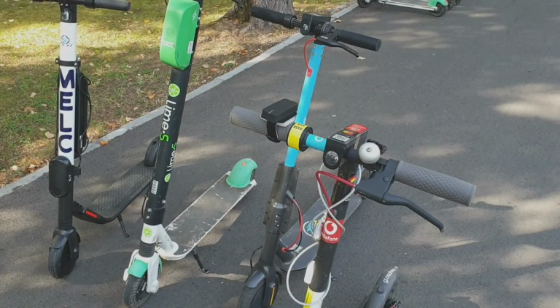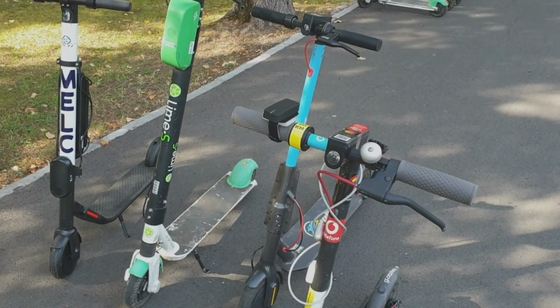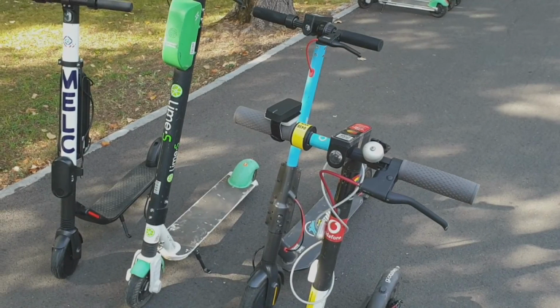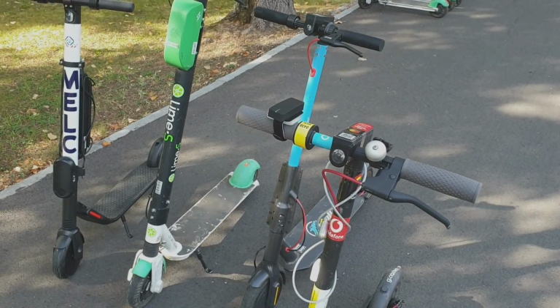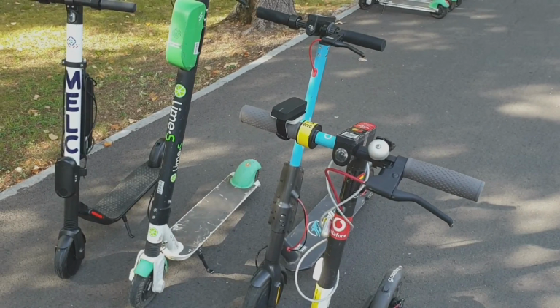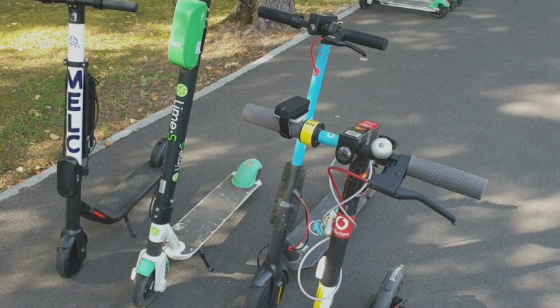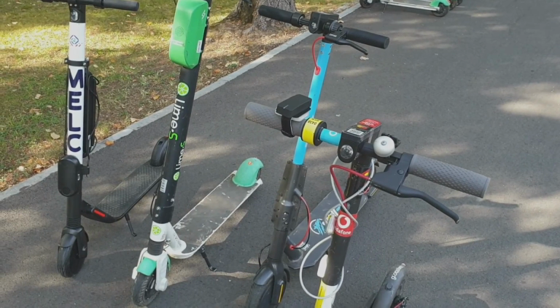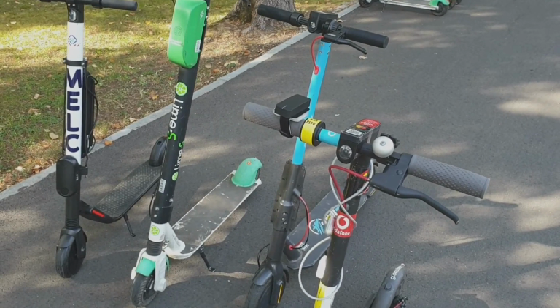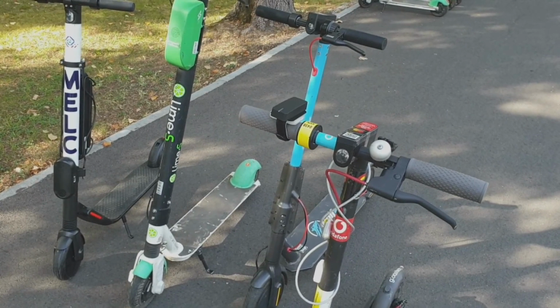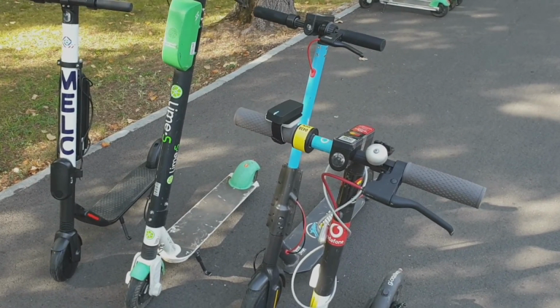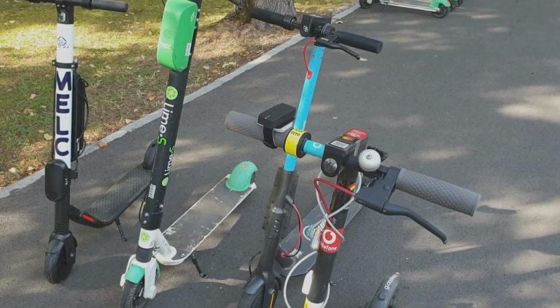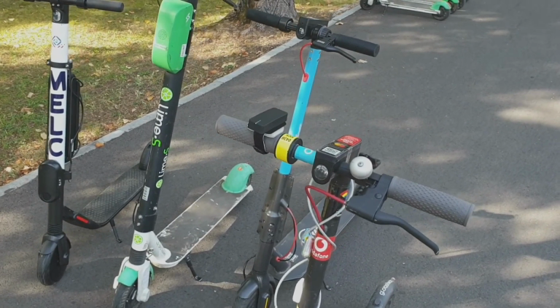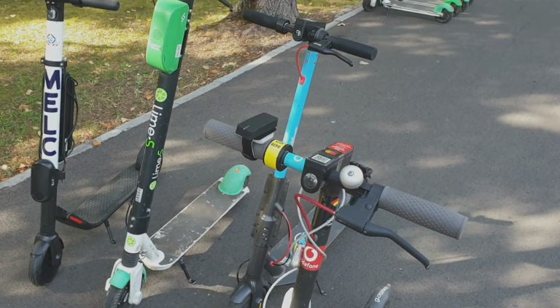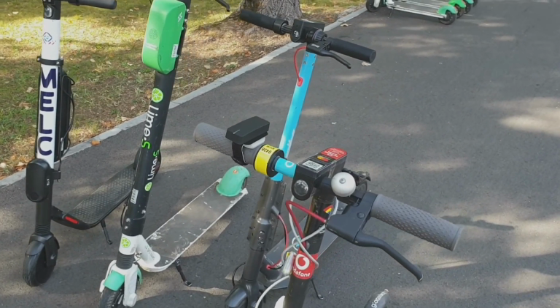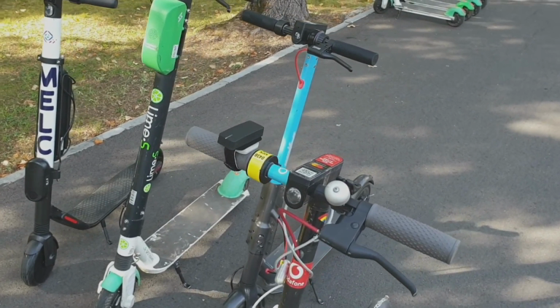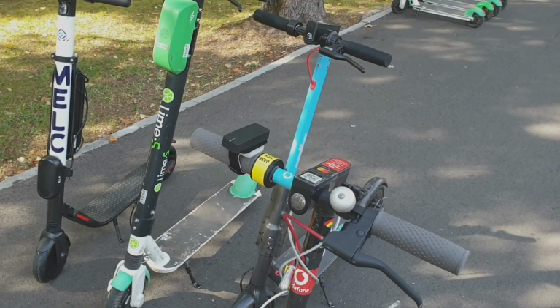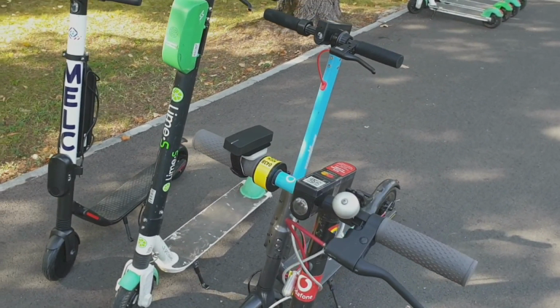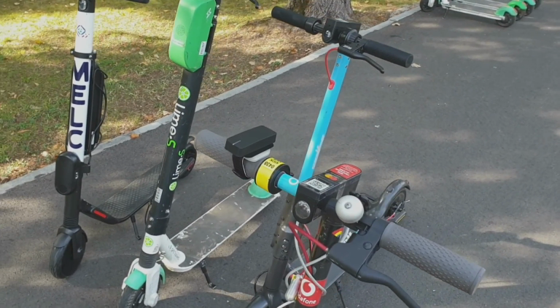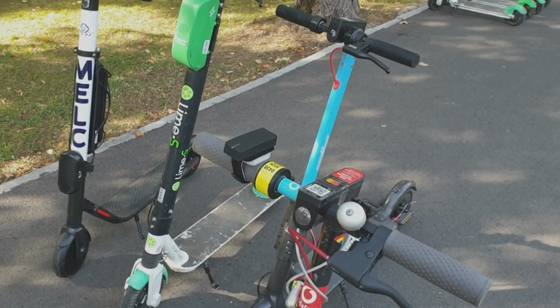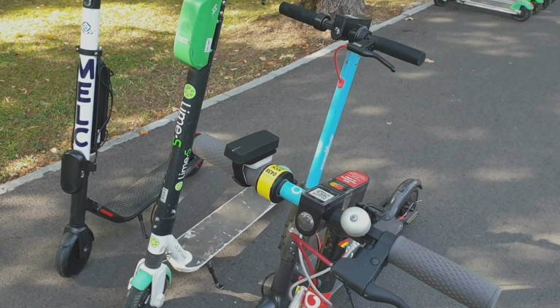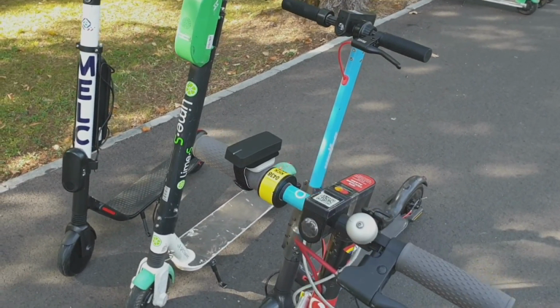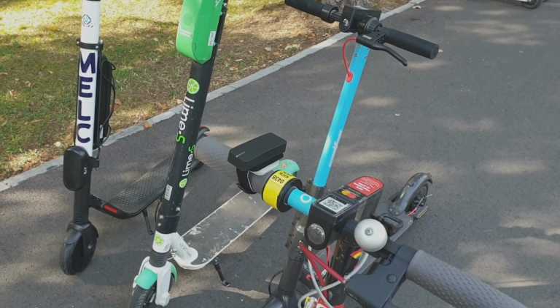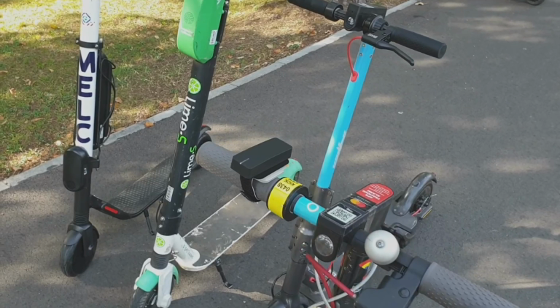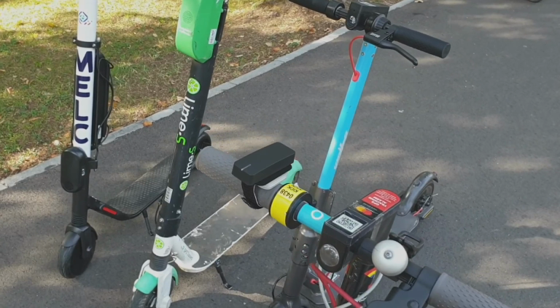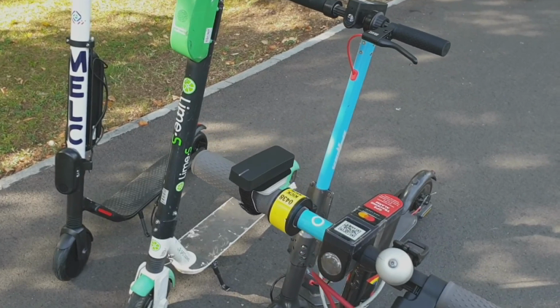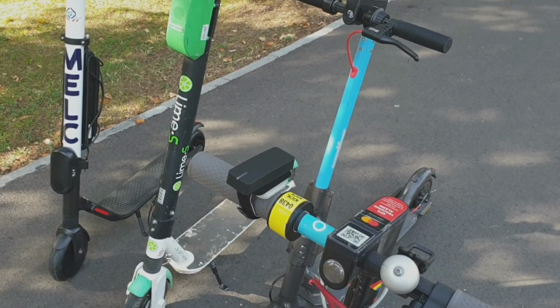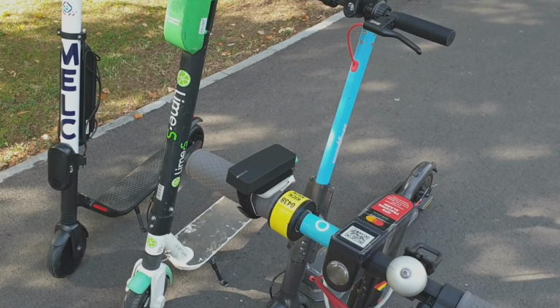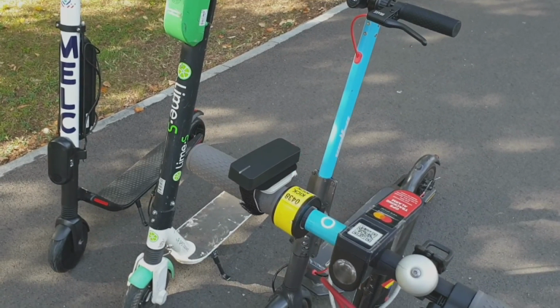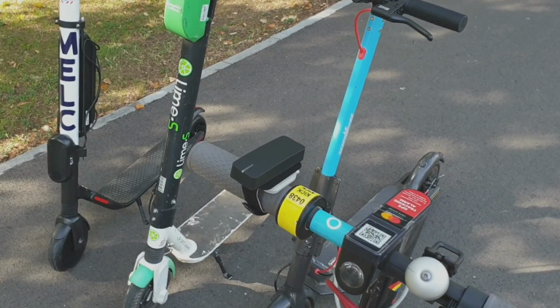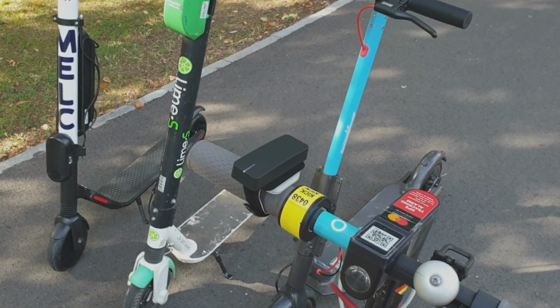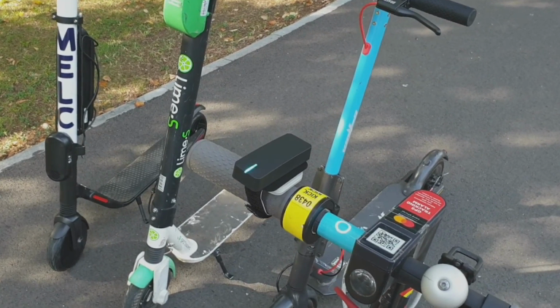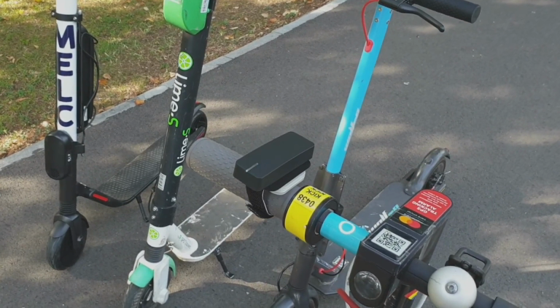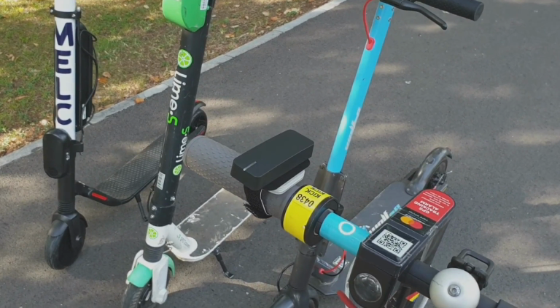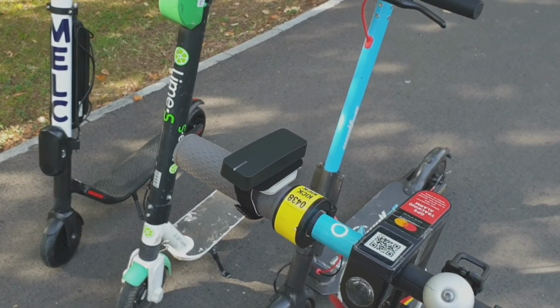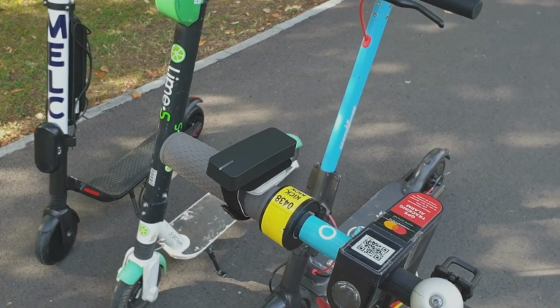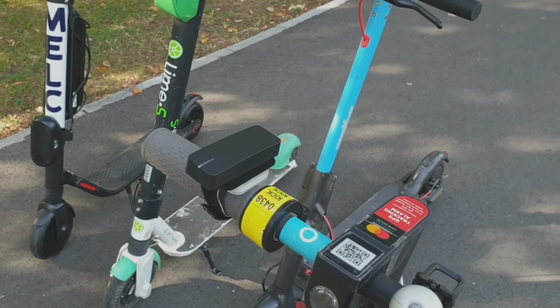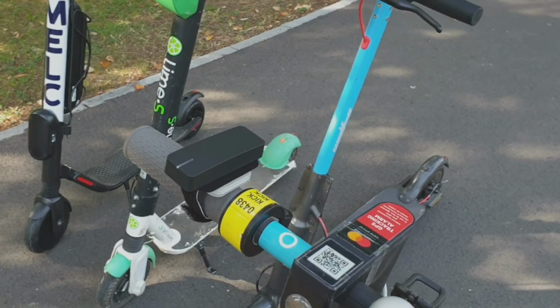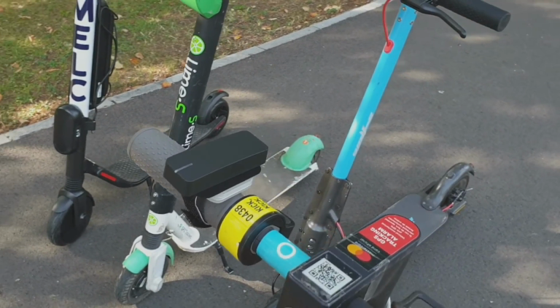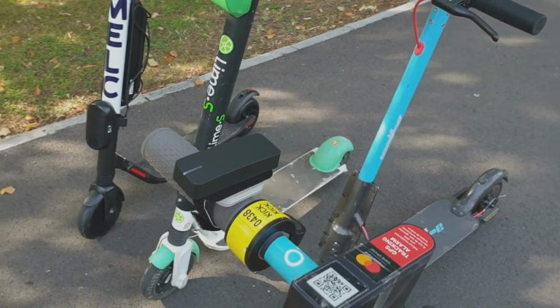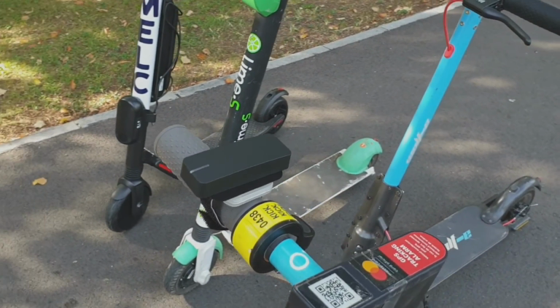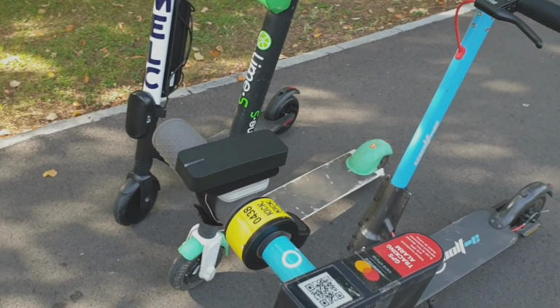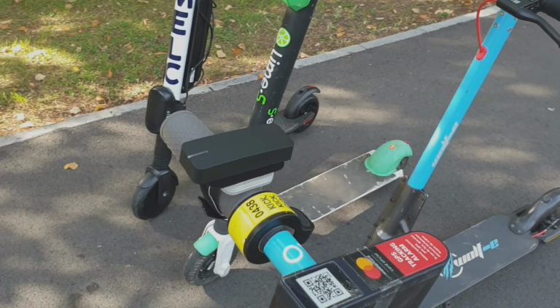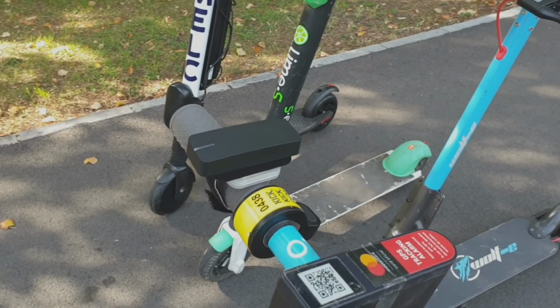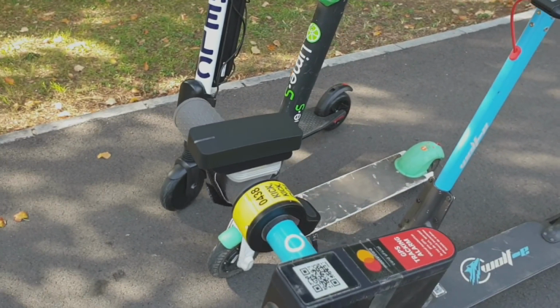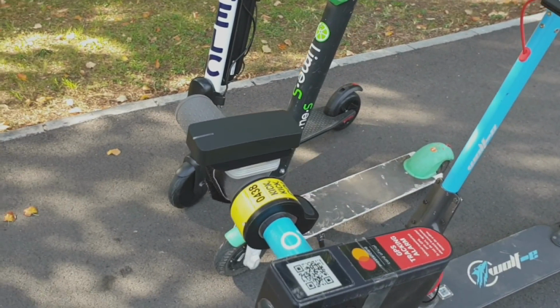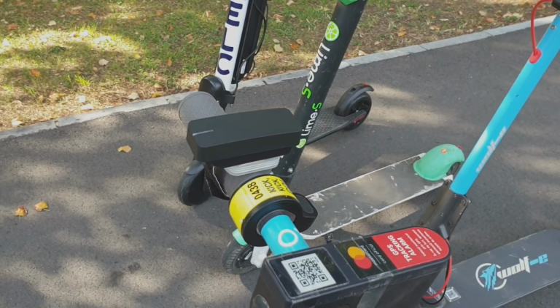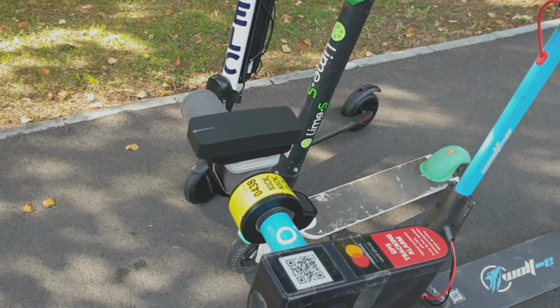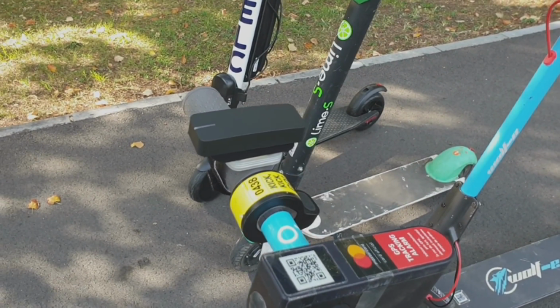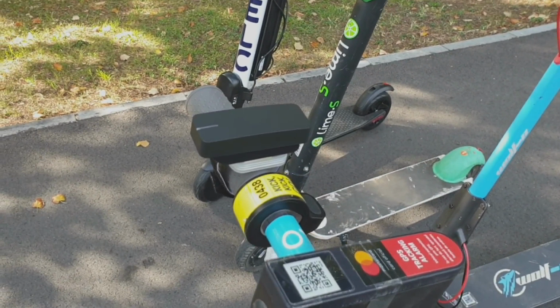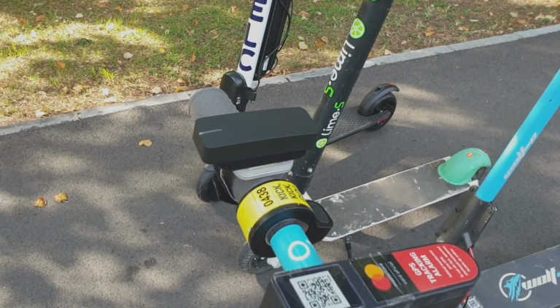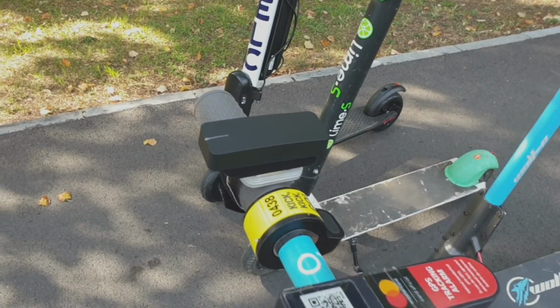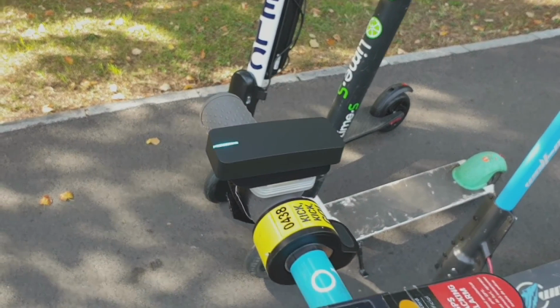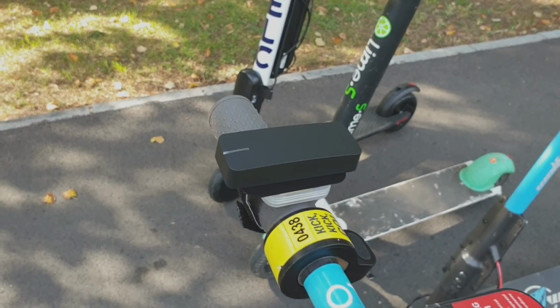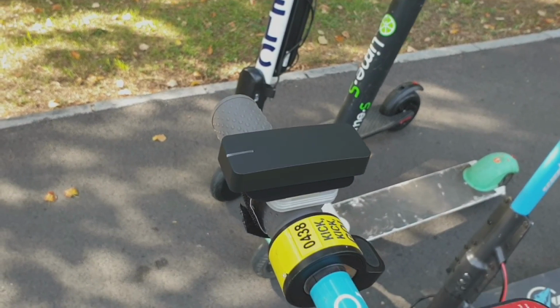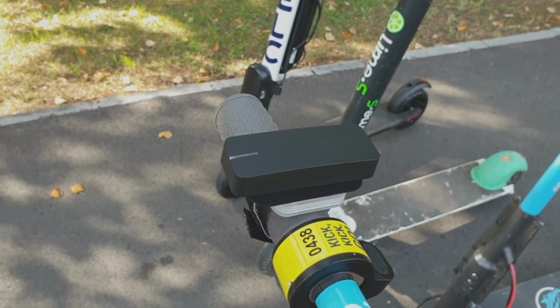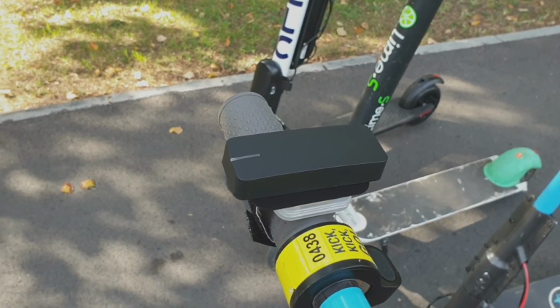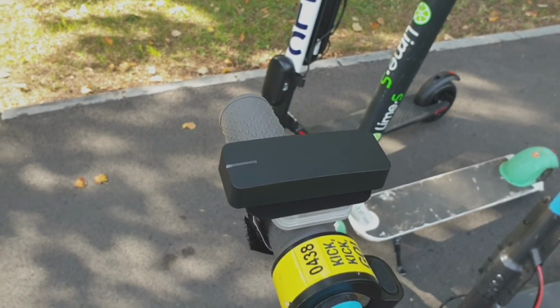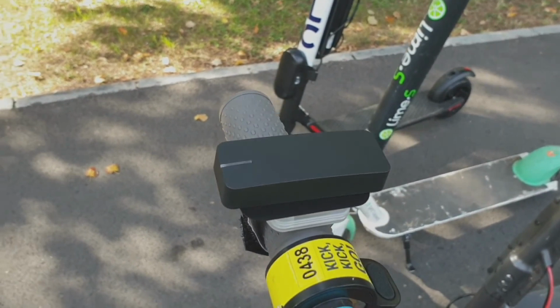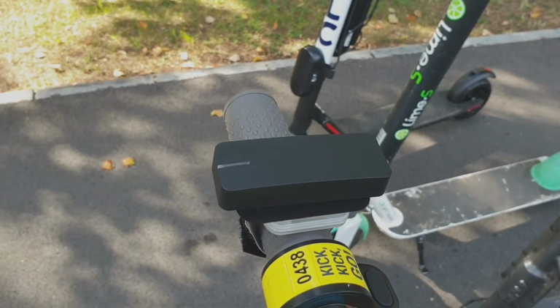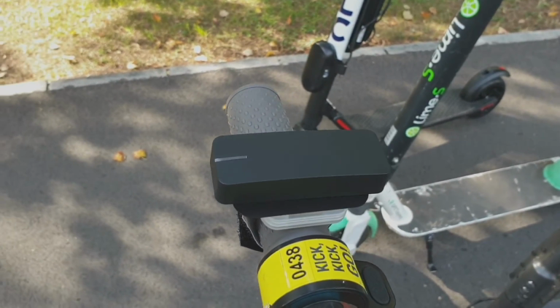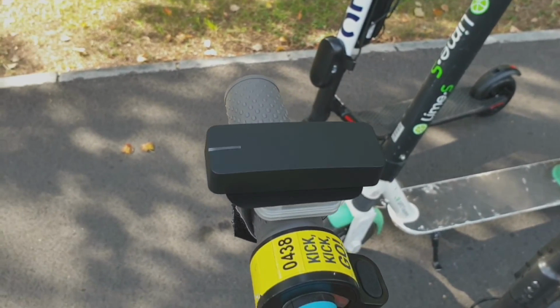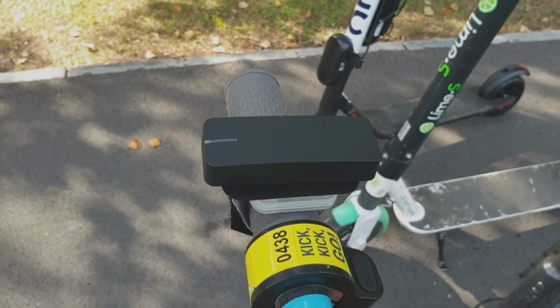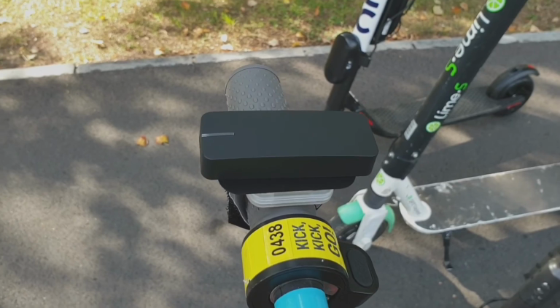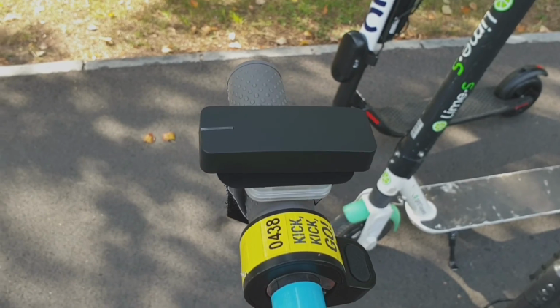To do this test, I'm going to use a professional V-Box, which is very accurate in measuring speed.